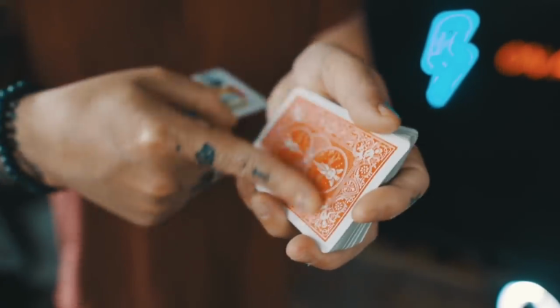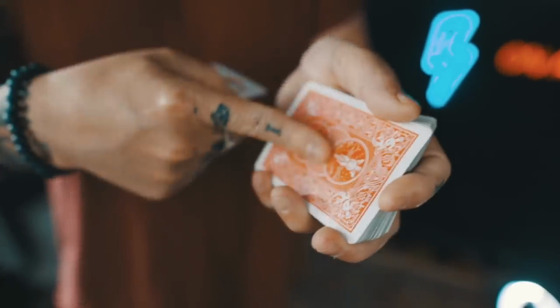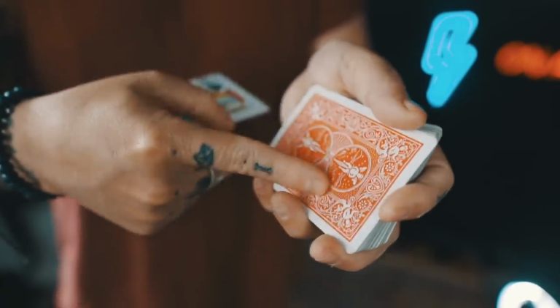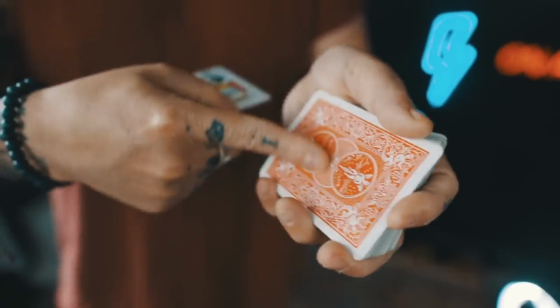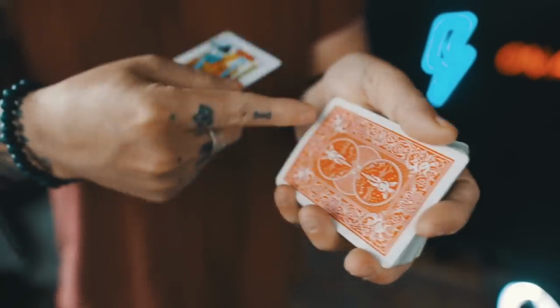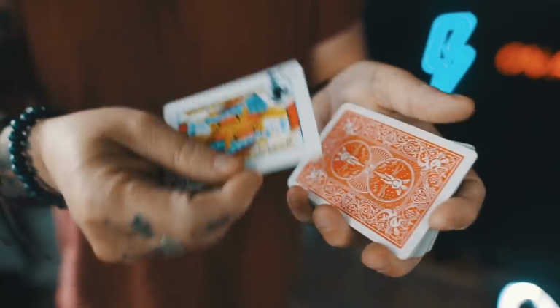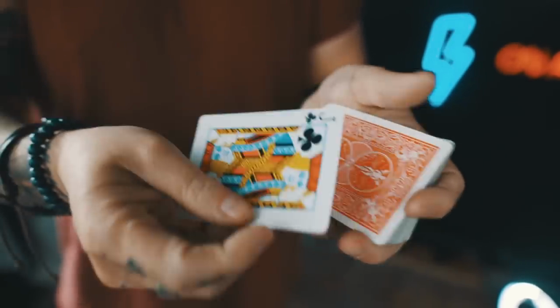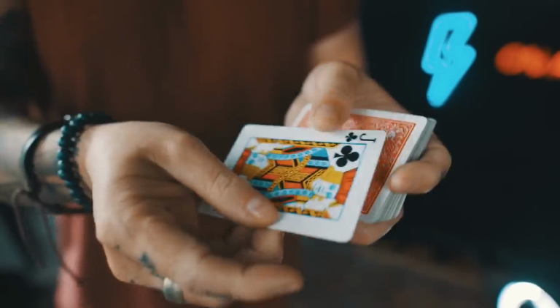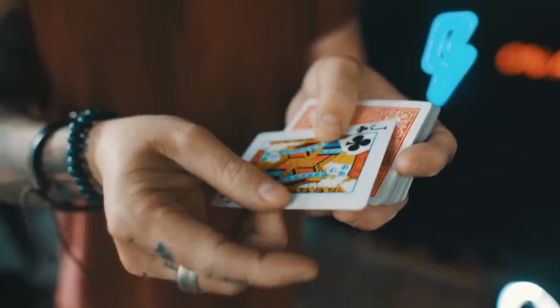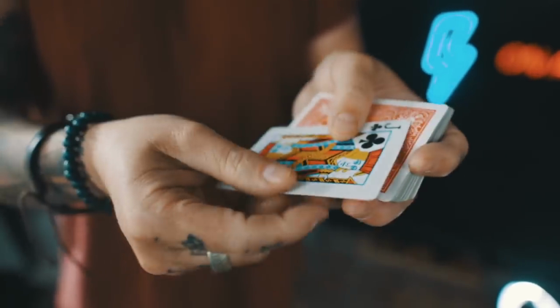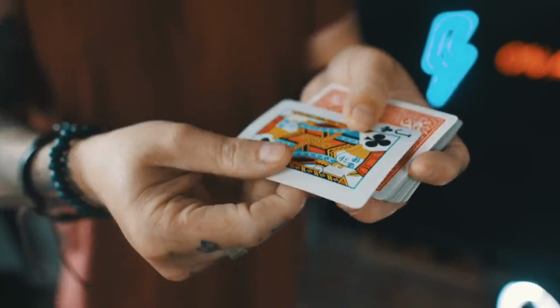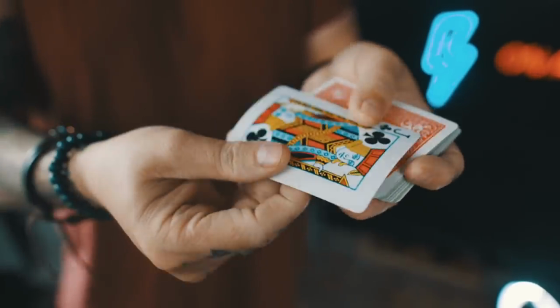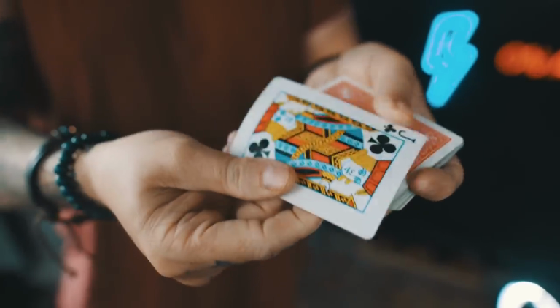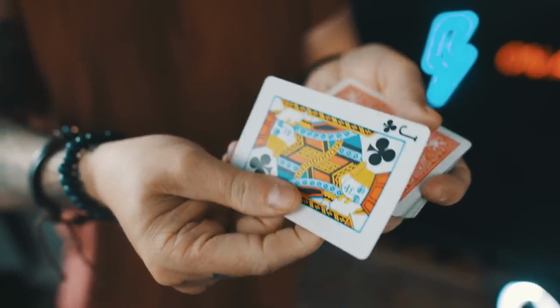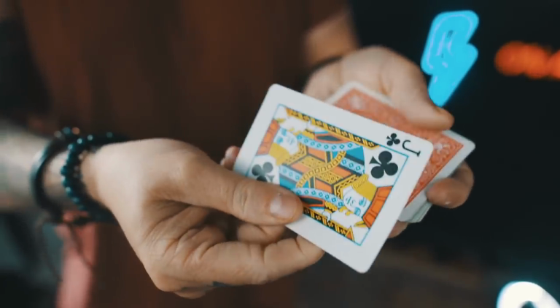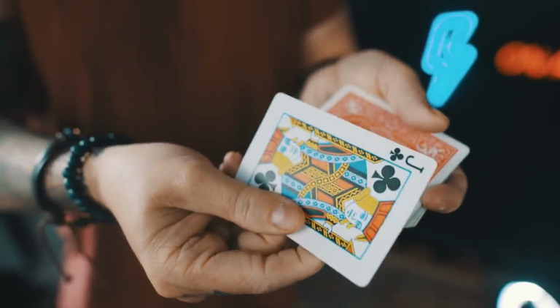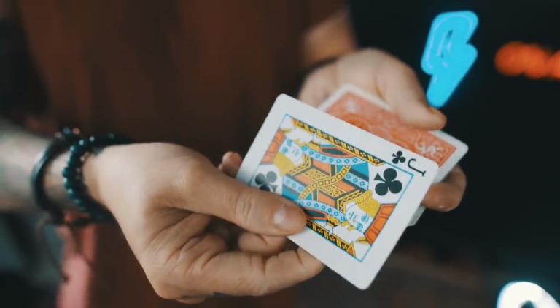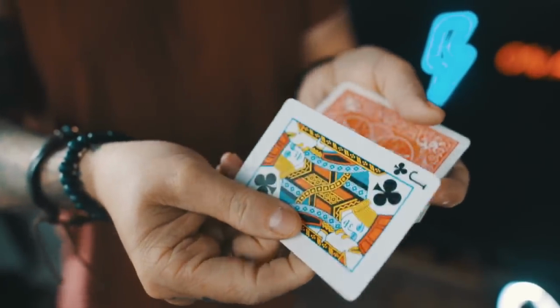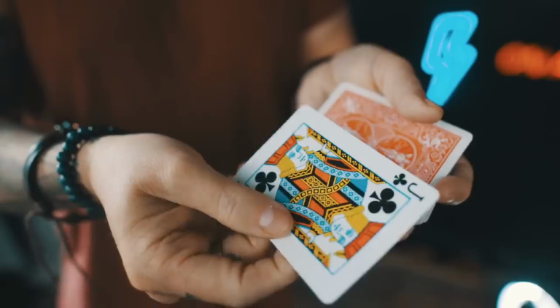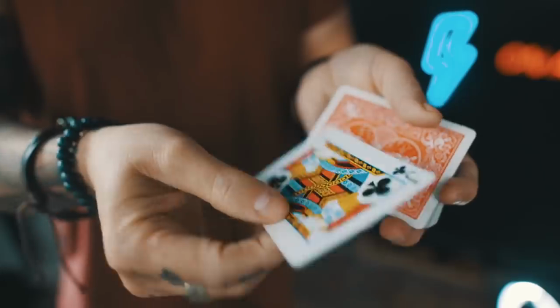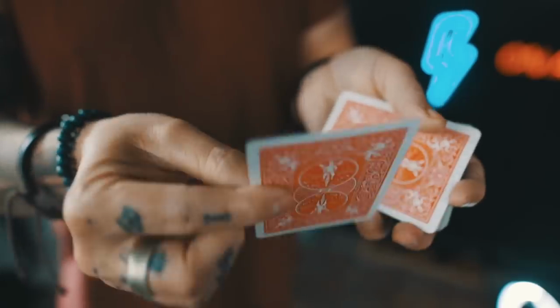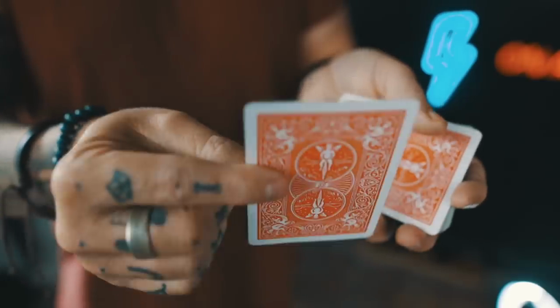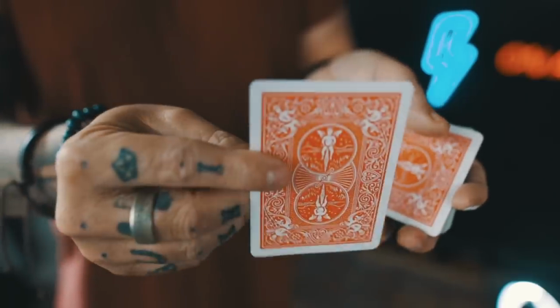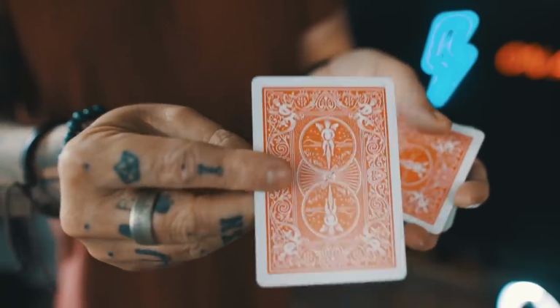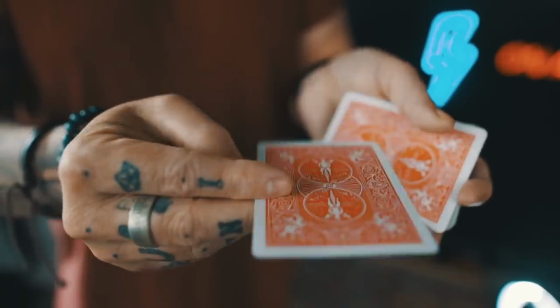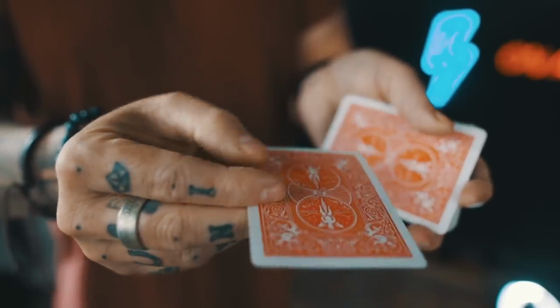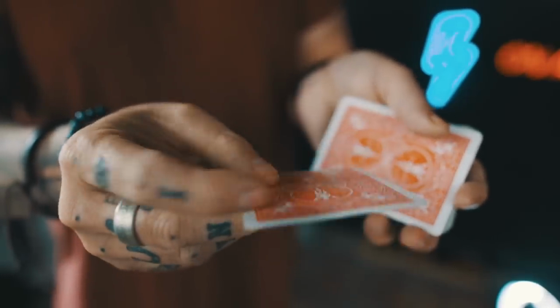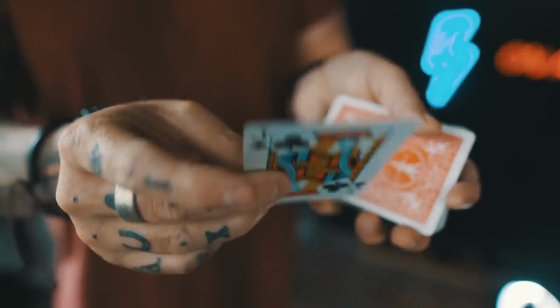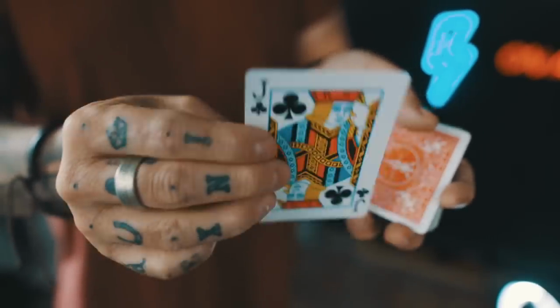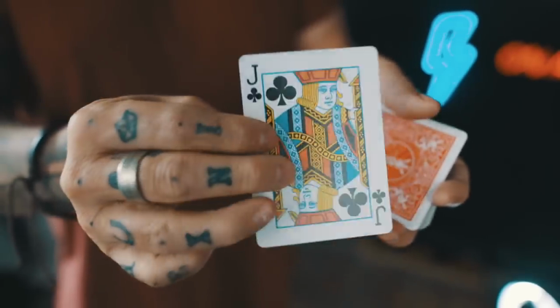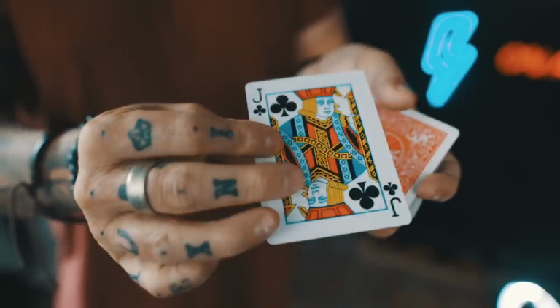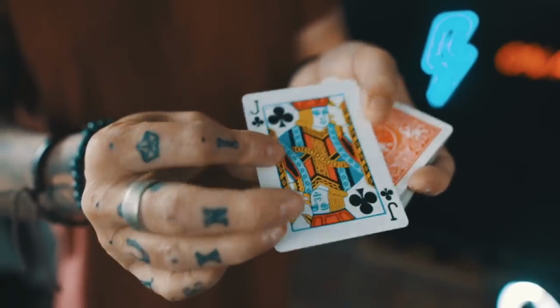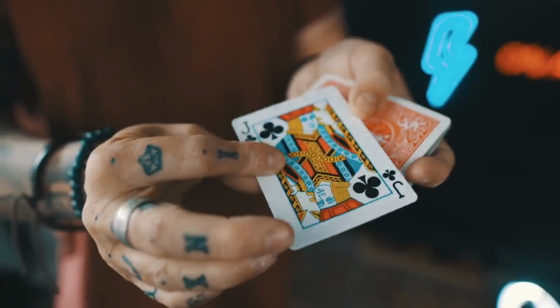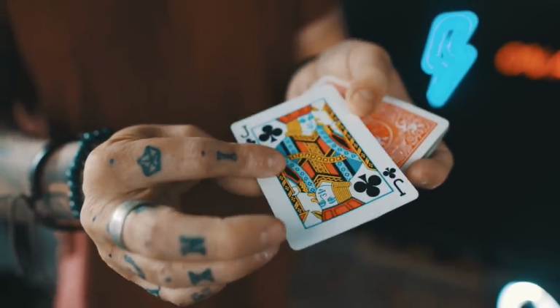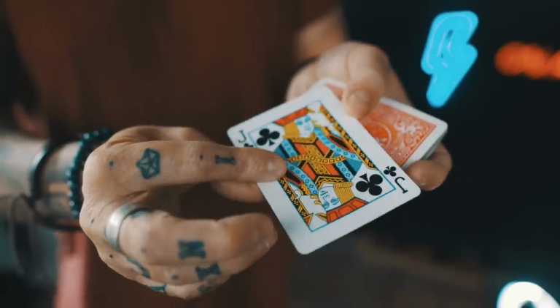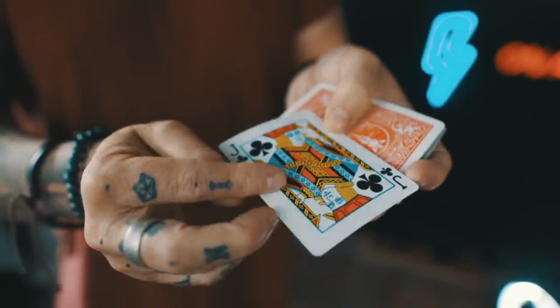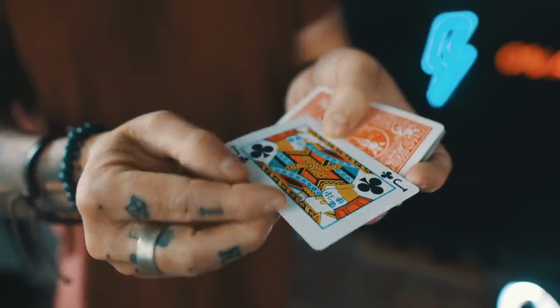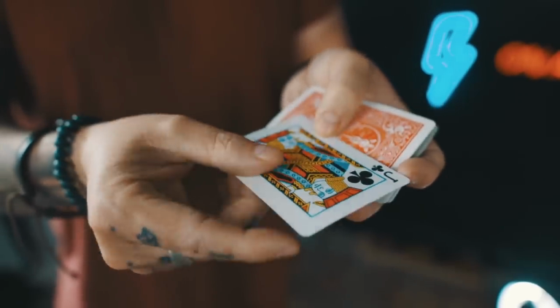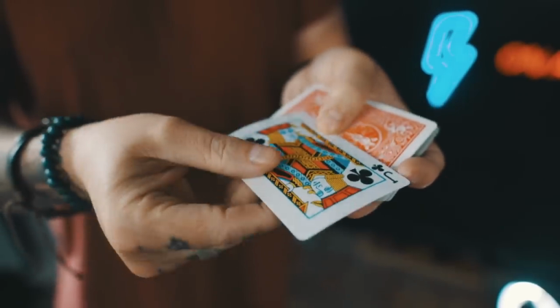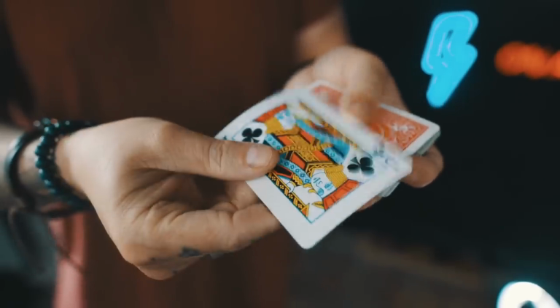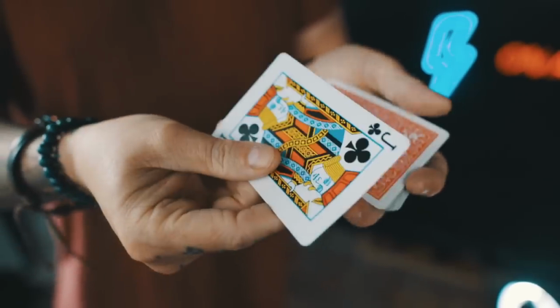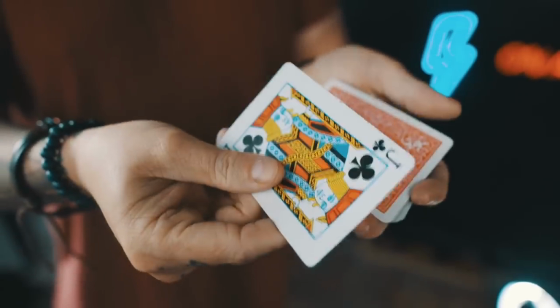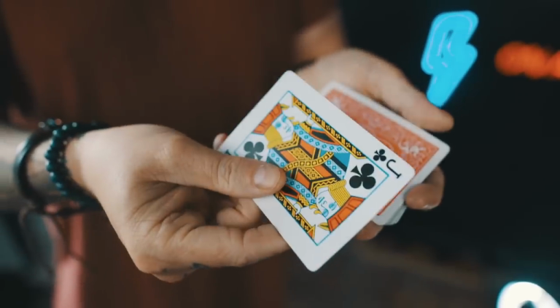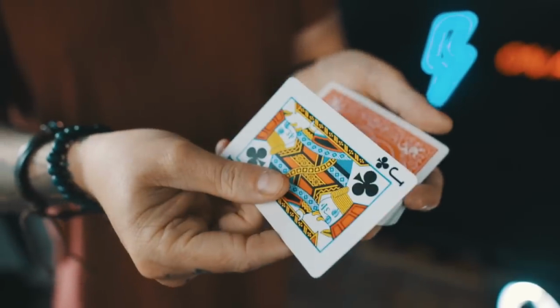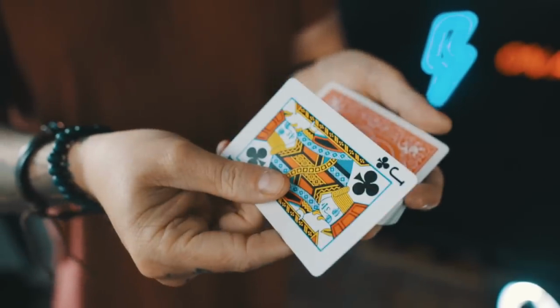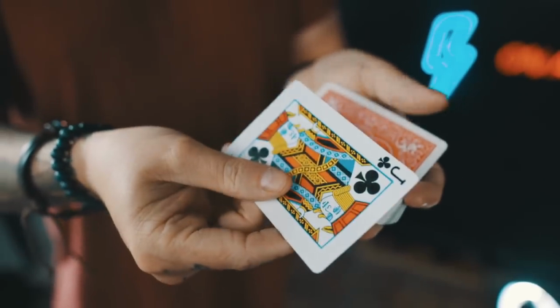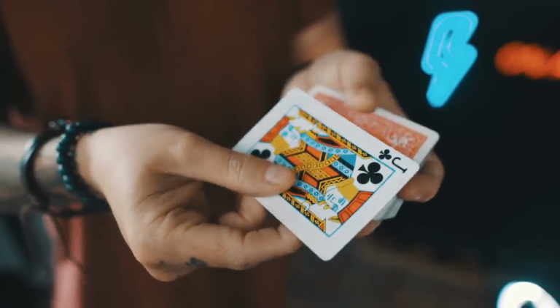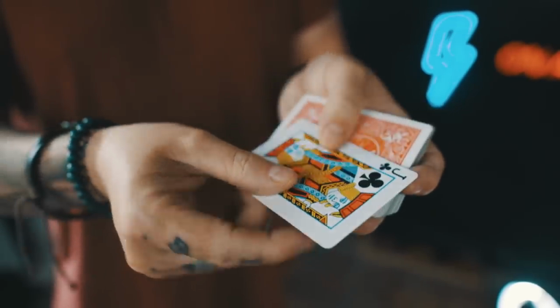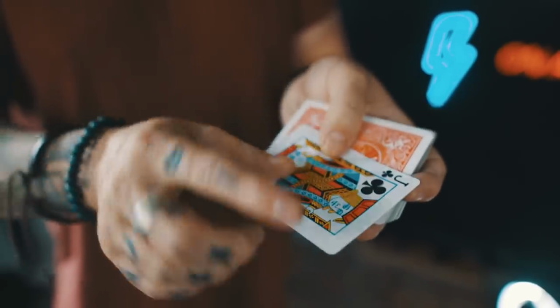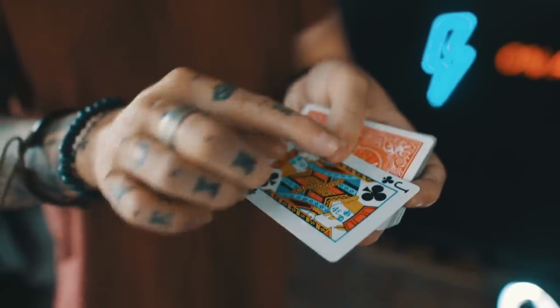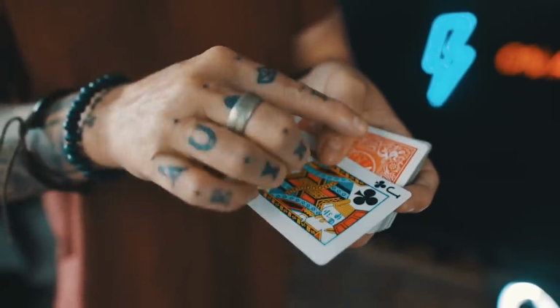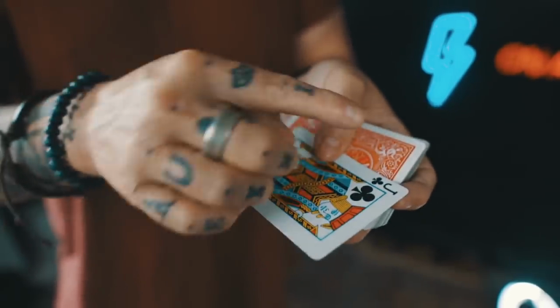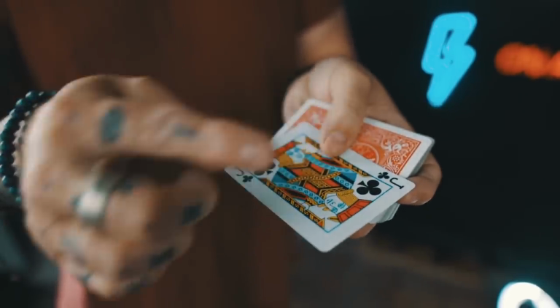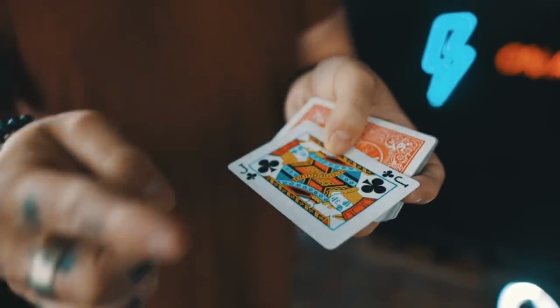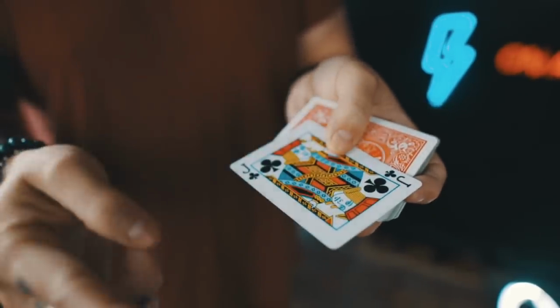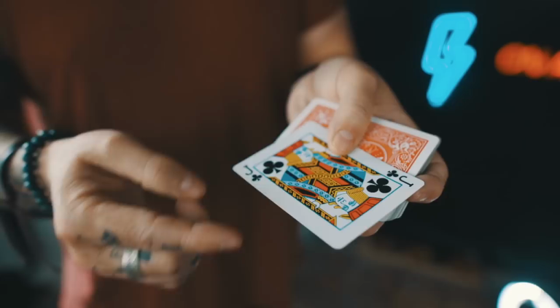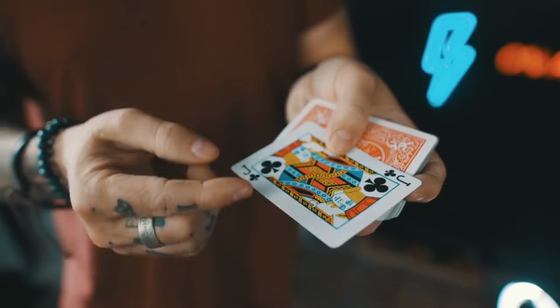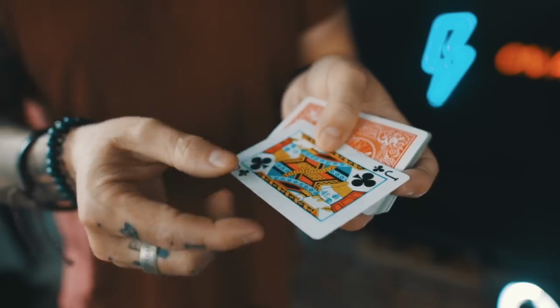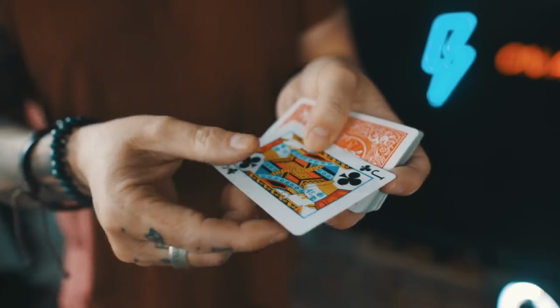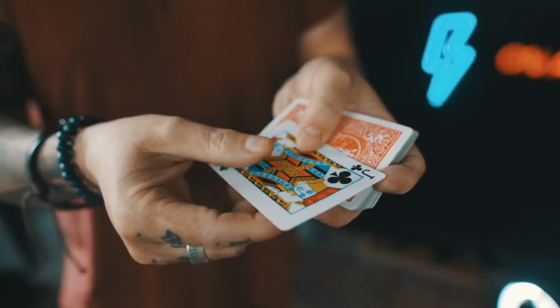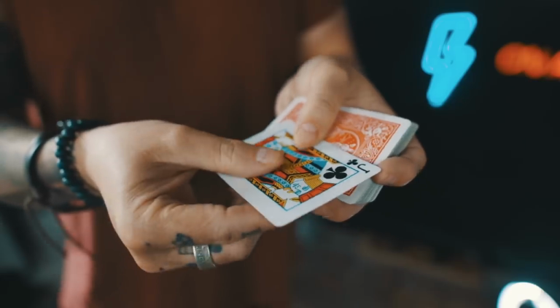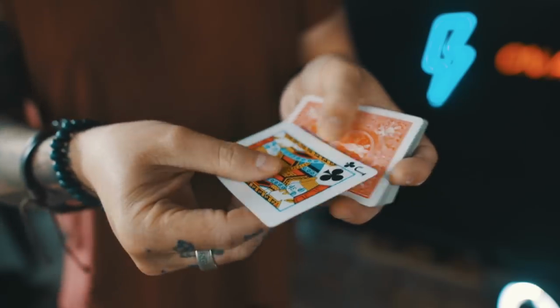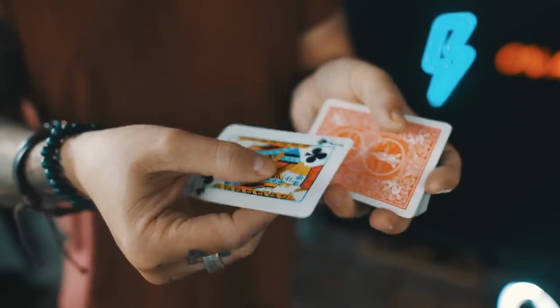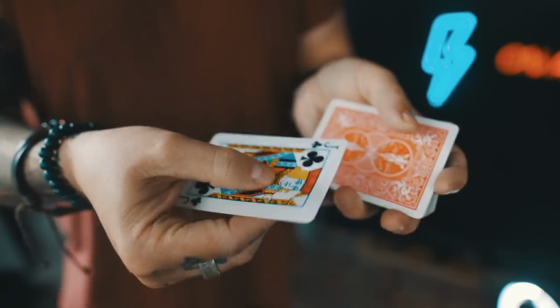I turn it over one more time, but this time just the single jack — this is the real jack. I say 'look, it's just one card, you can go ahead and keep it.' The top of the deck has been cleaned up as well, so there's nothing to find. And just like that, the routine comes full circle, and you're left with a real clean card.